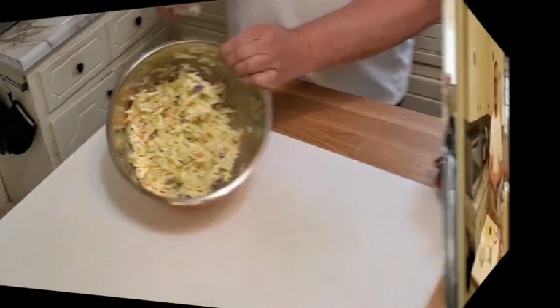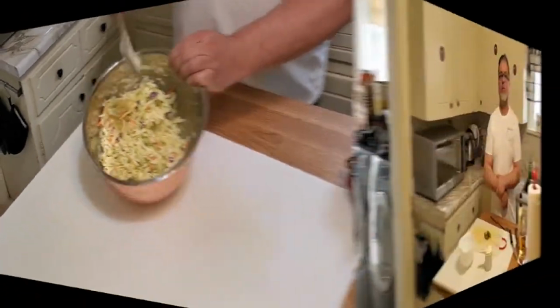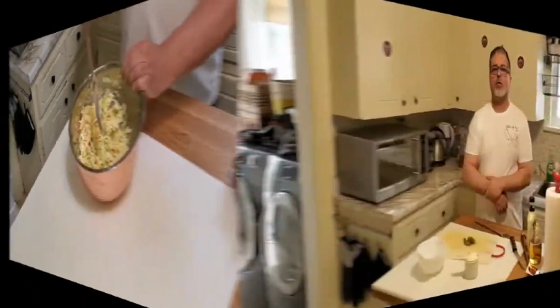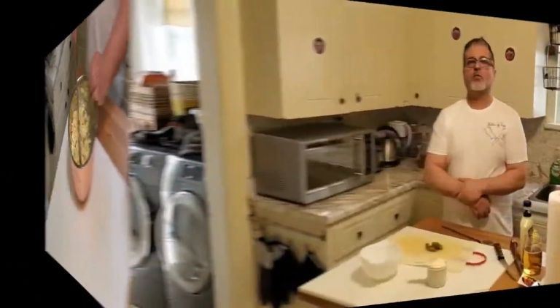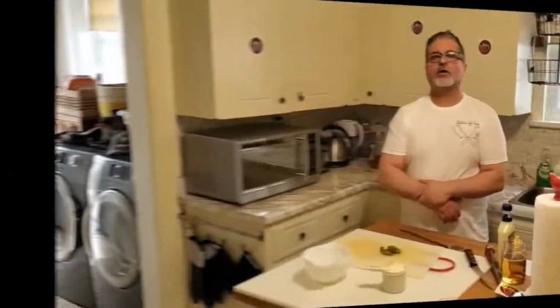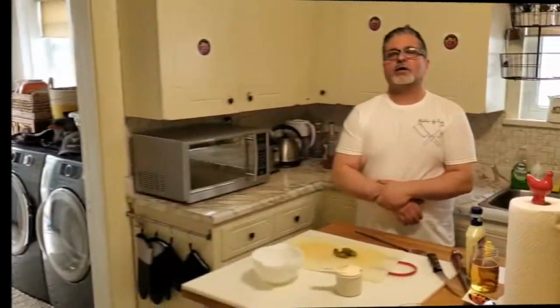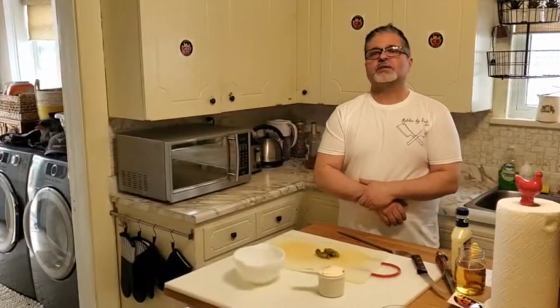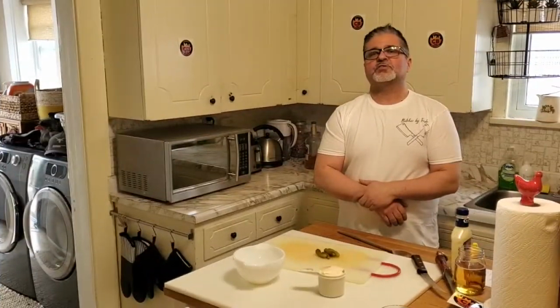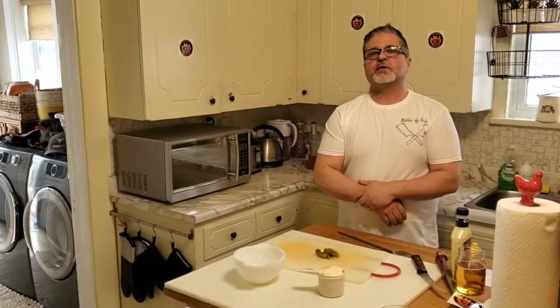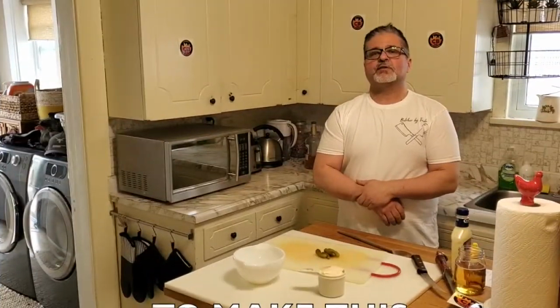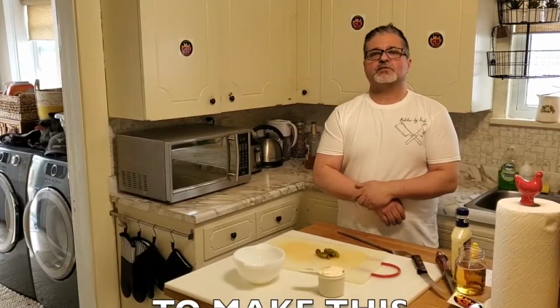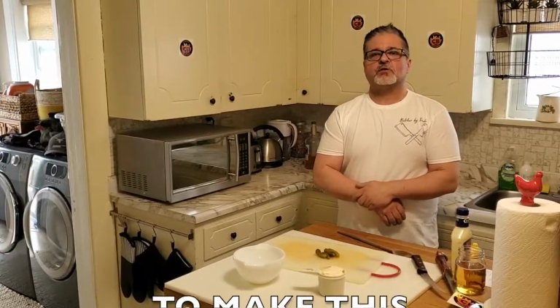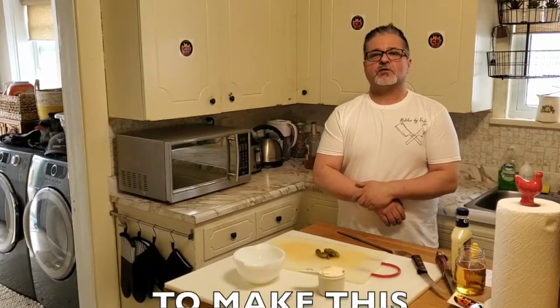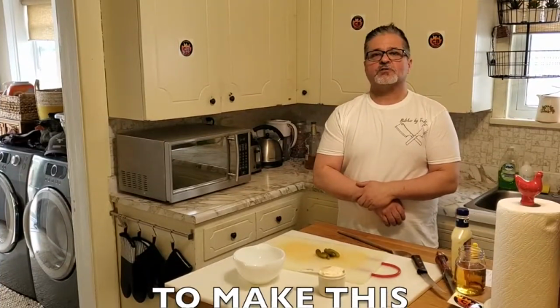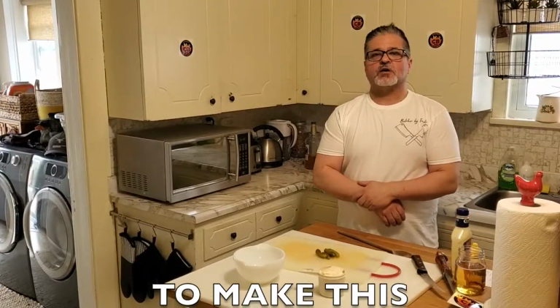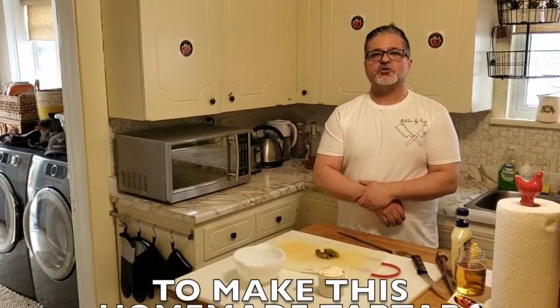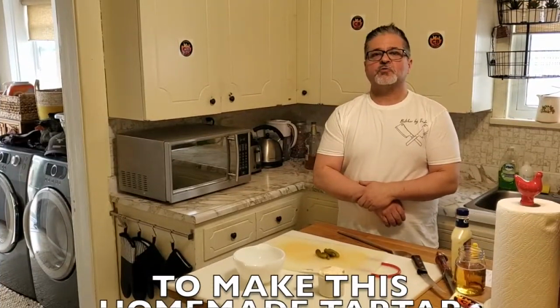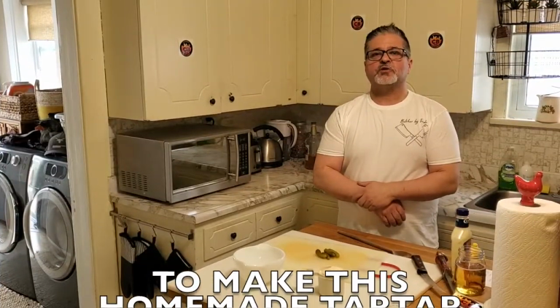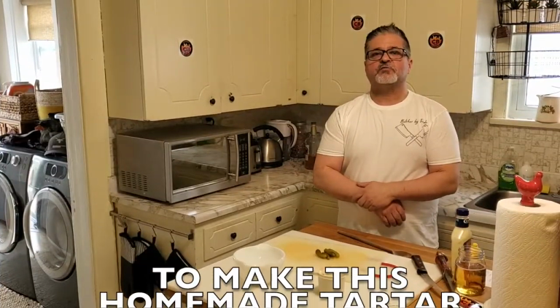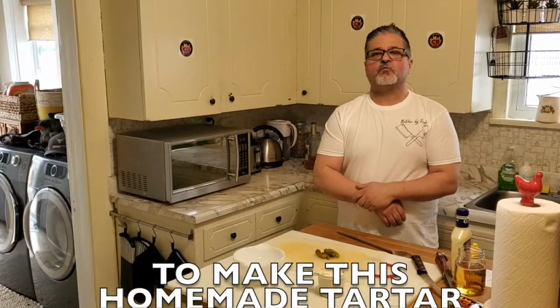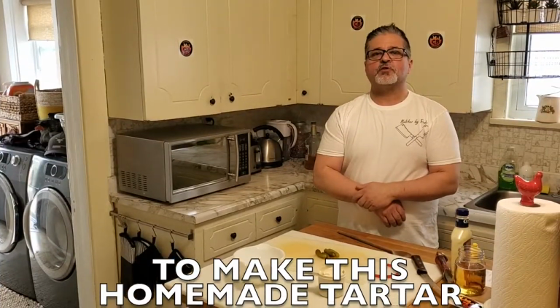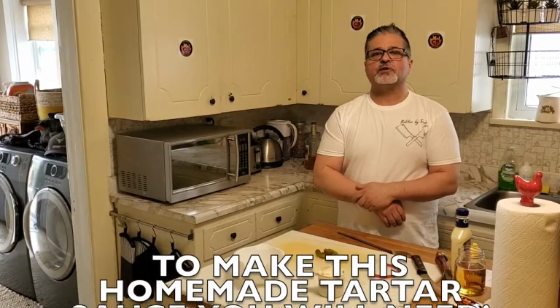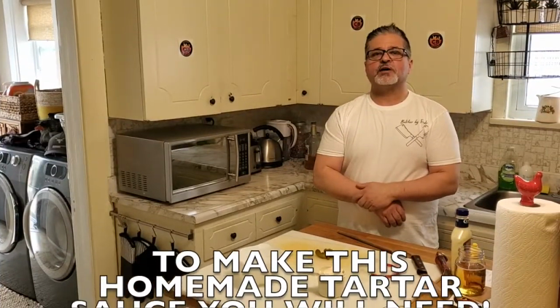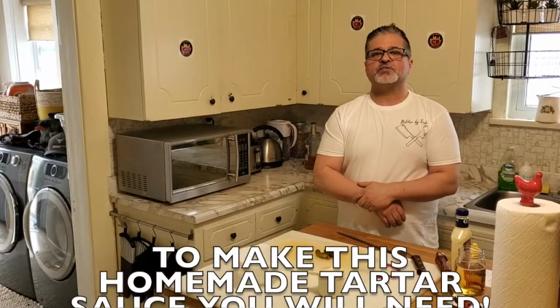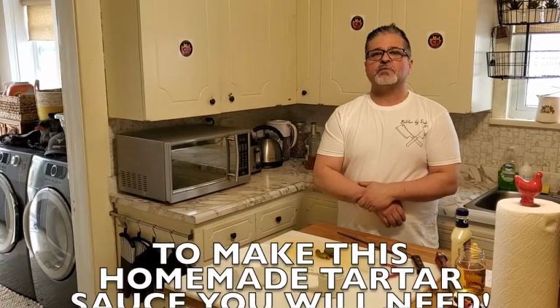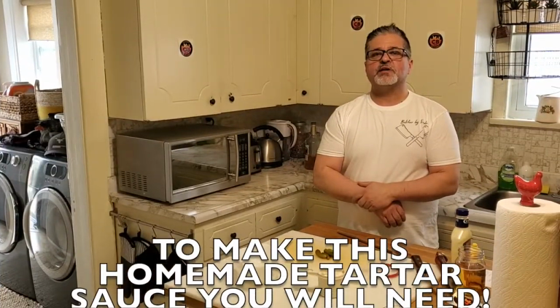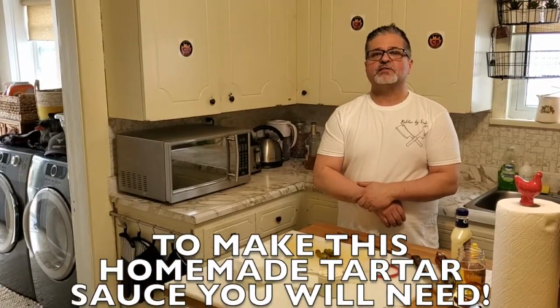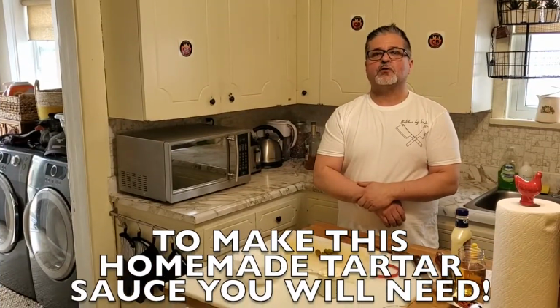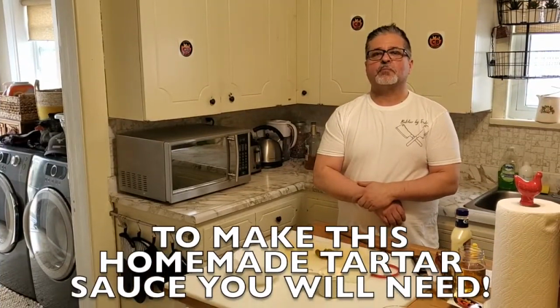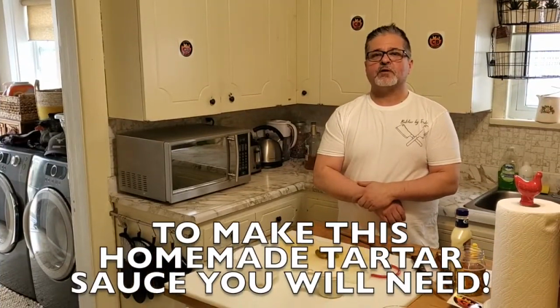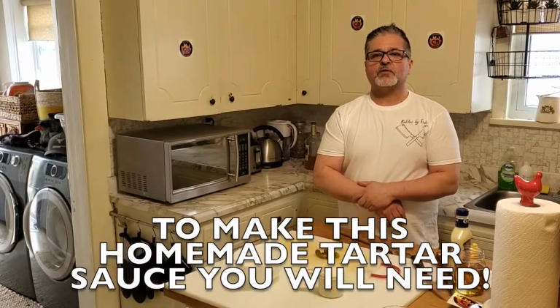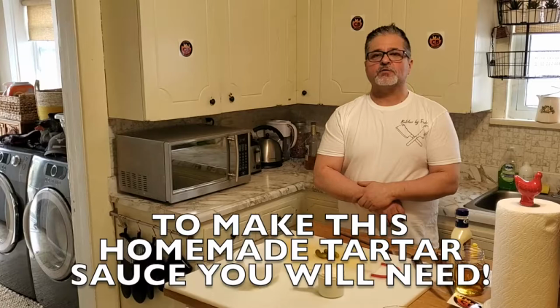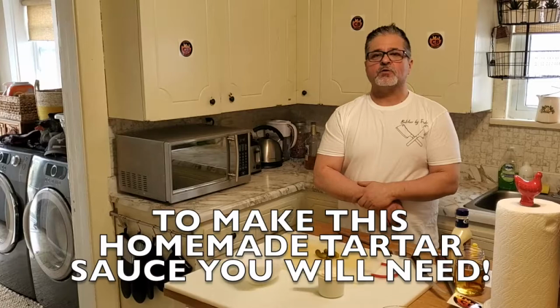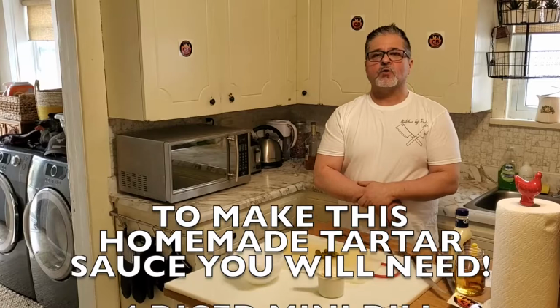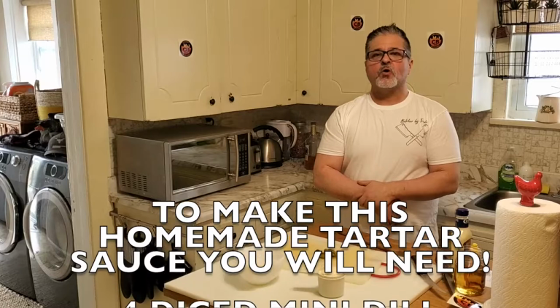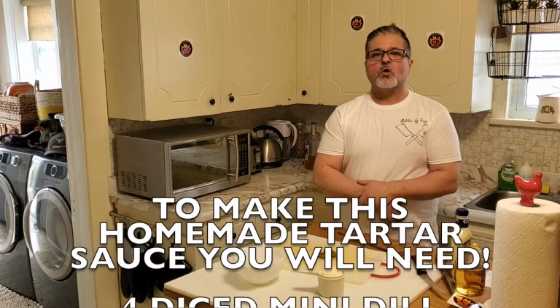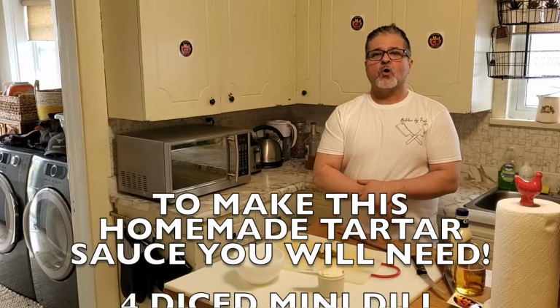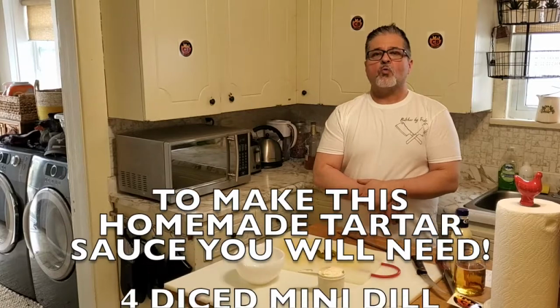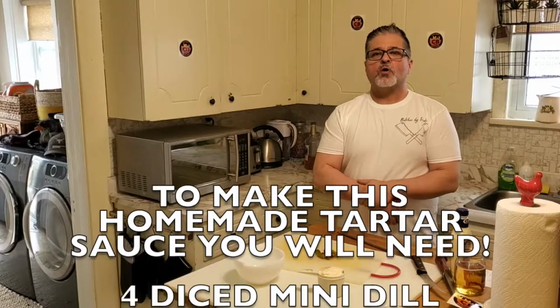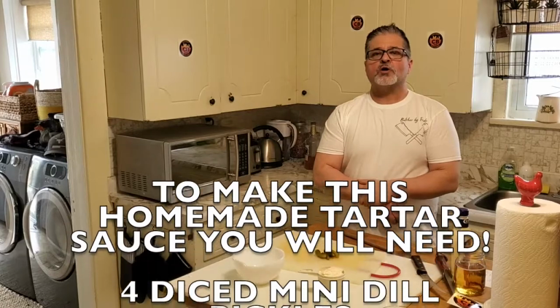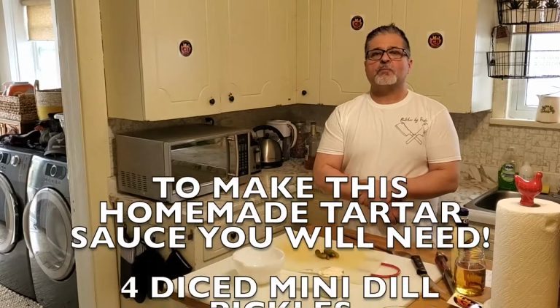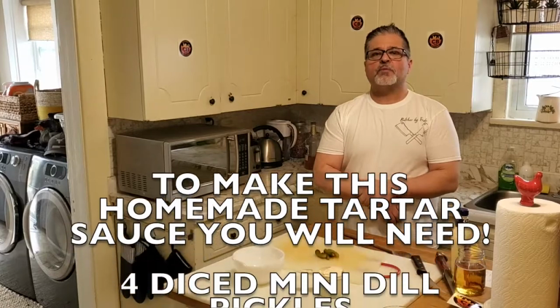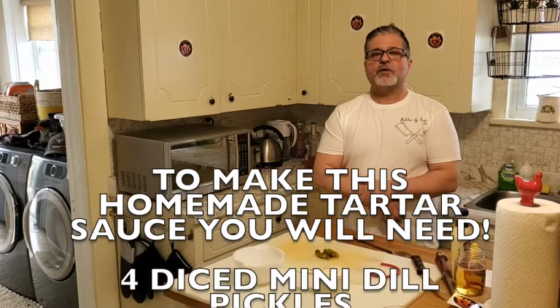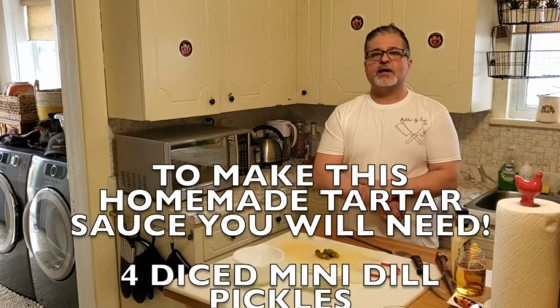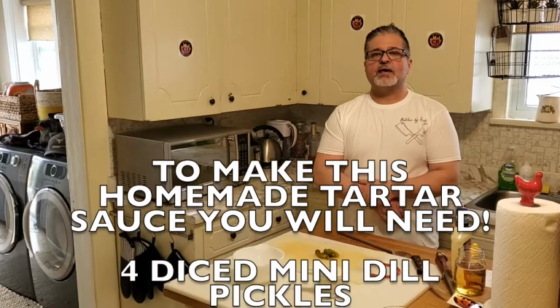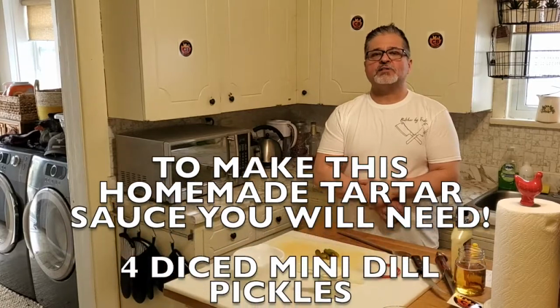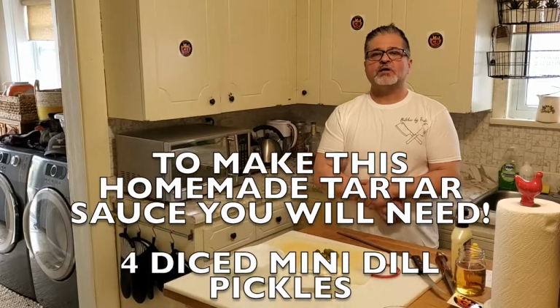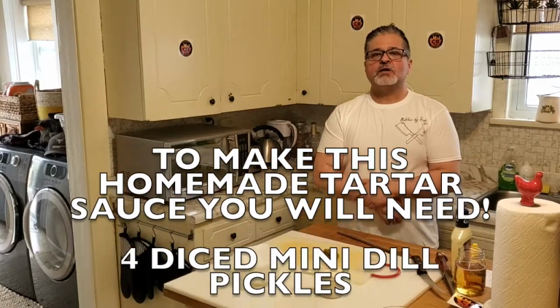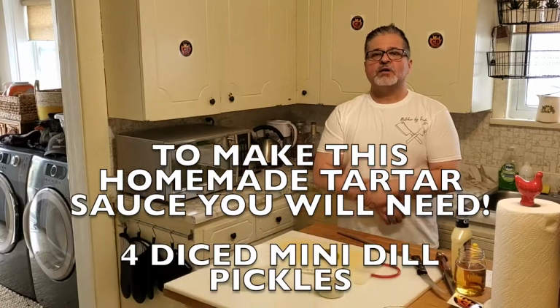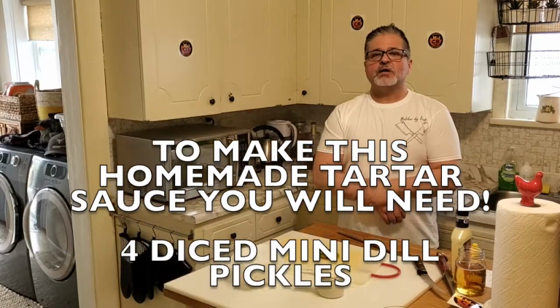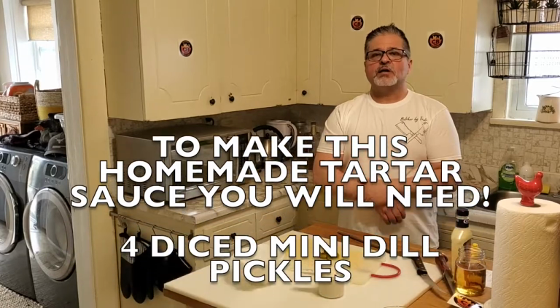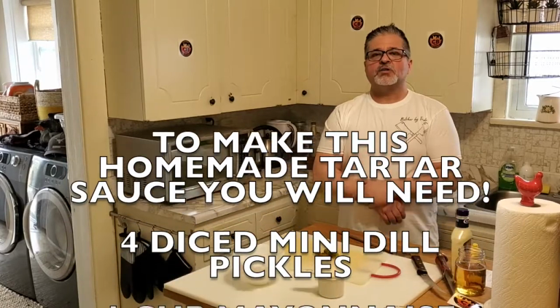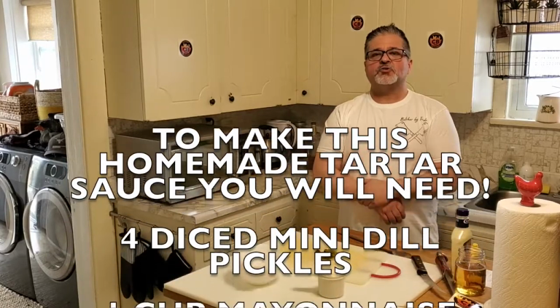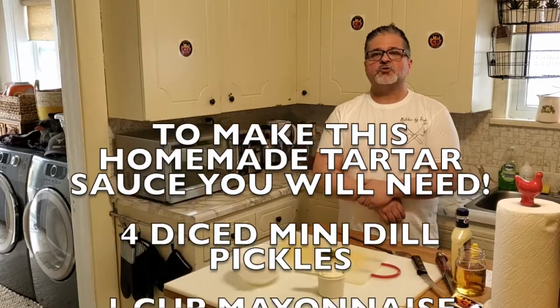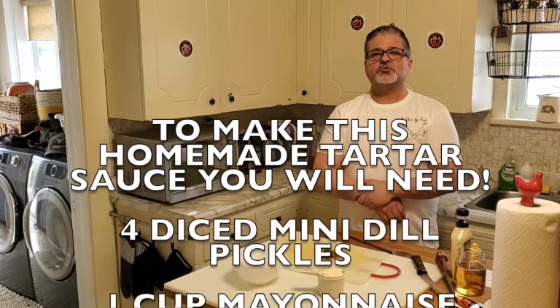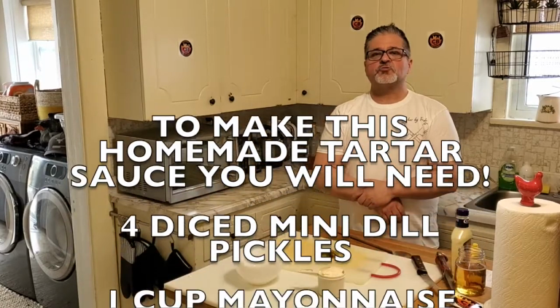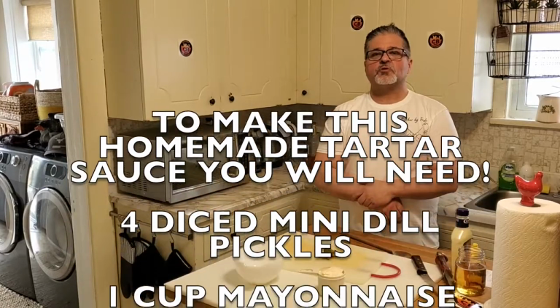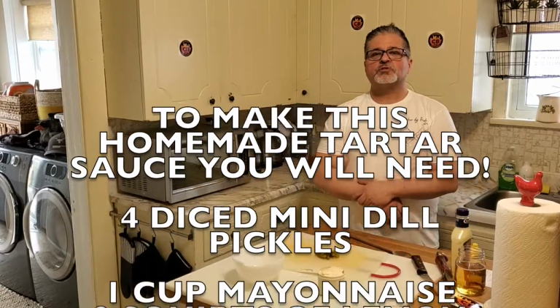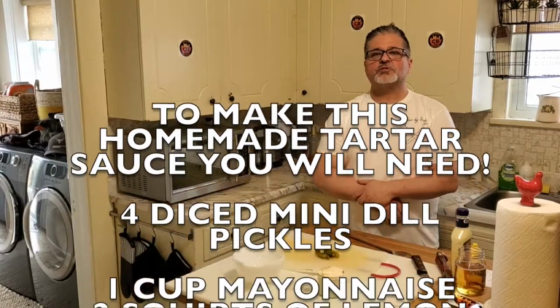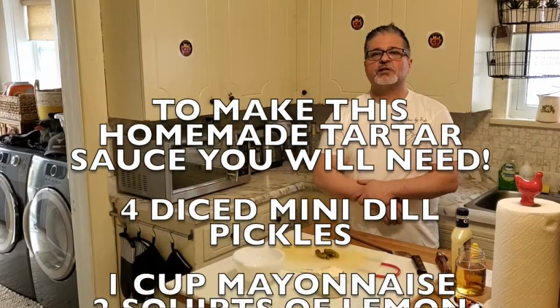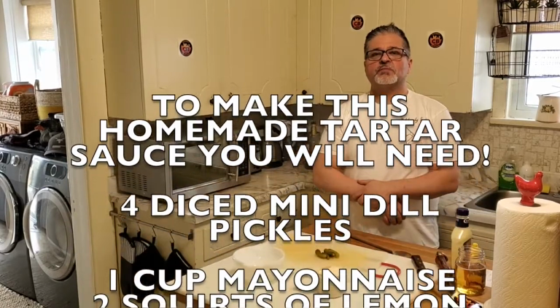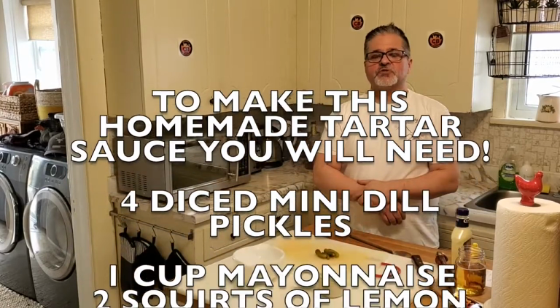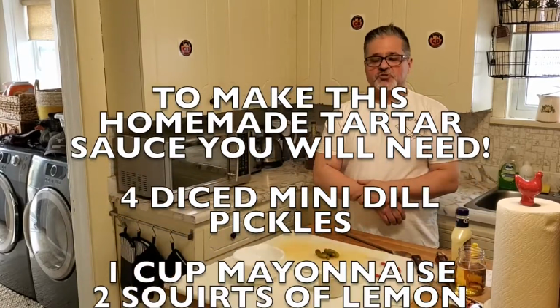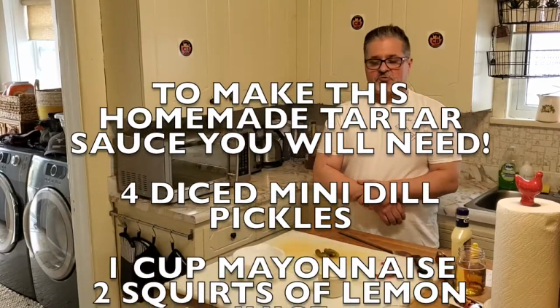Okay guys, to make this tartar sauce, you will need four diced mini dill pickles, one cup of mayonnaise, and two squirts of lemon juice.